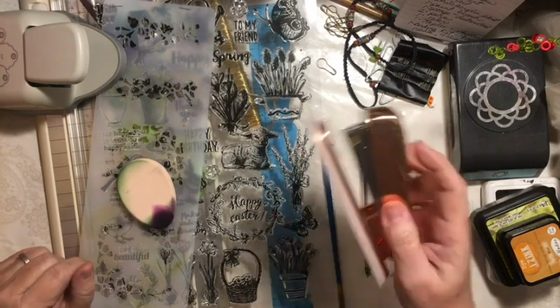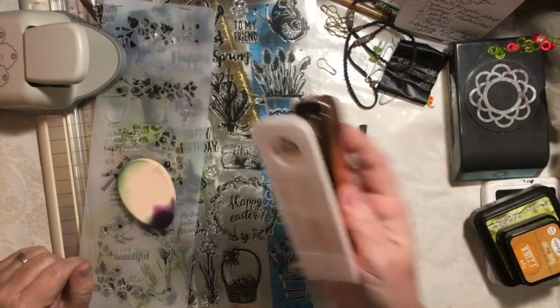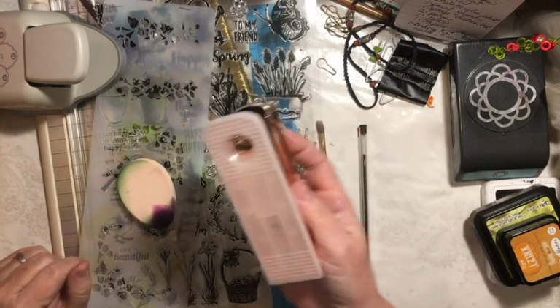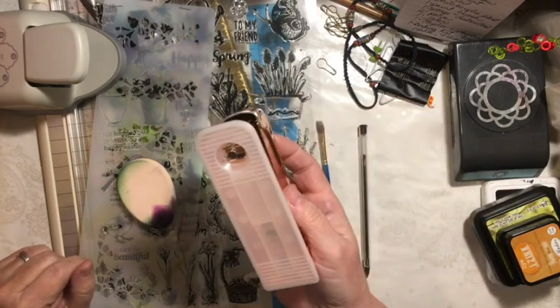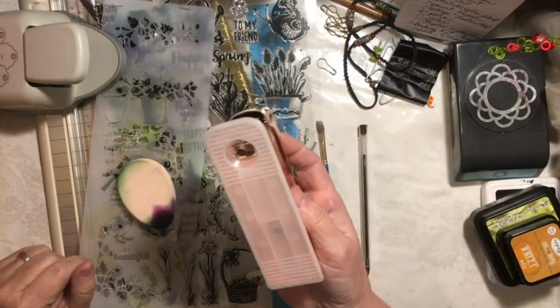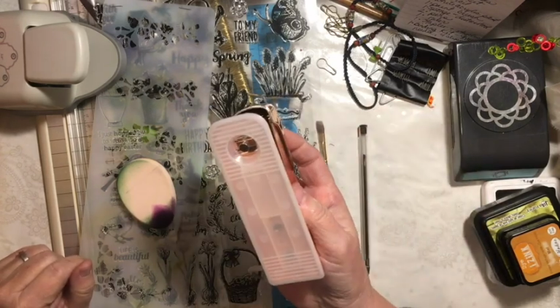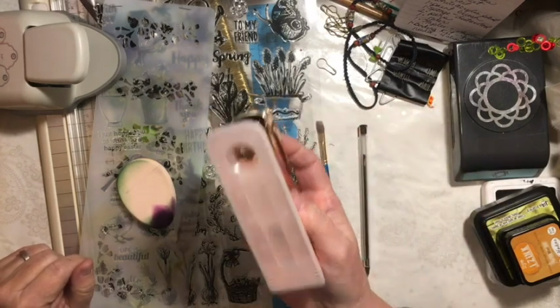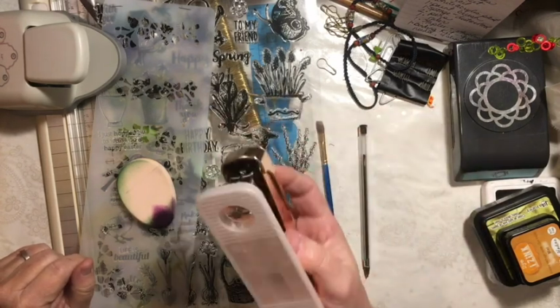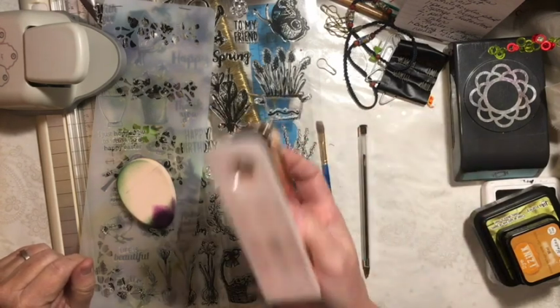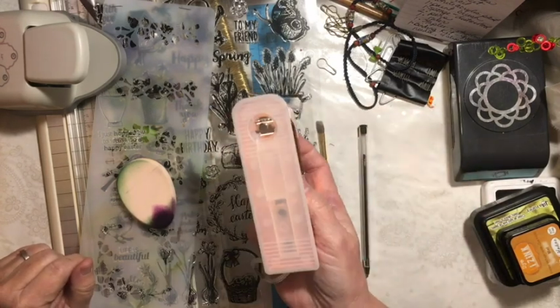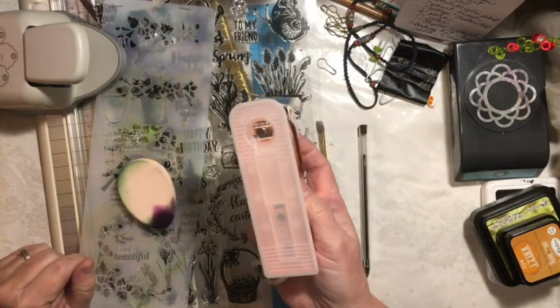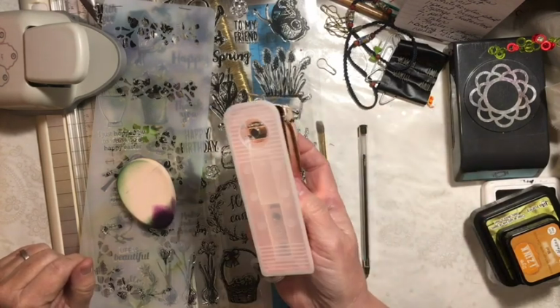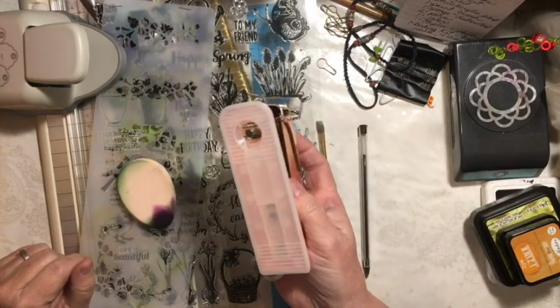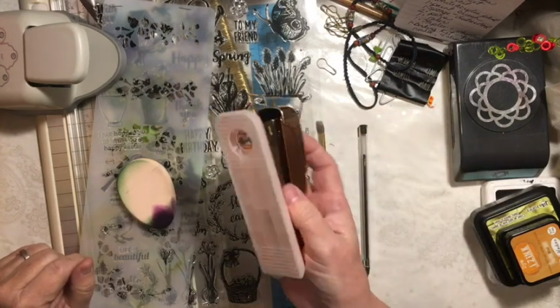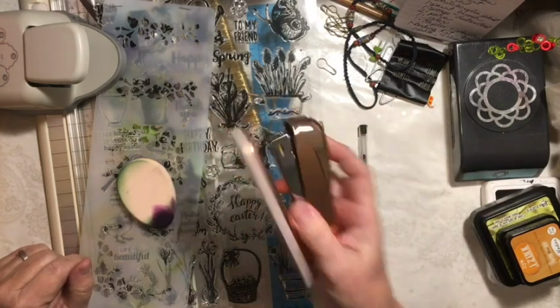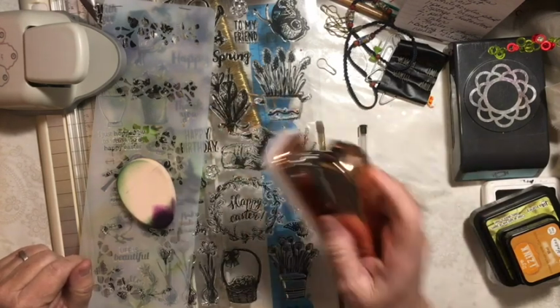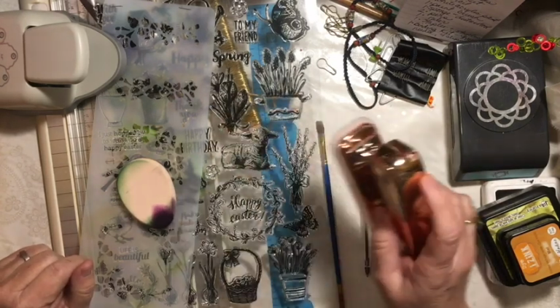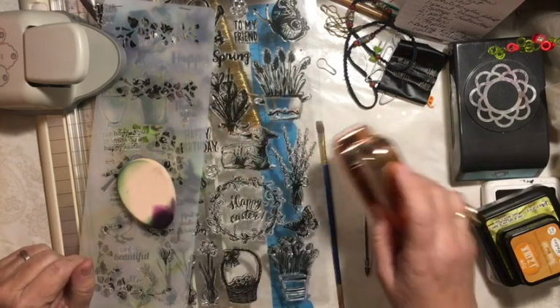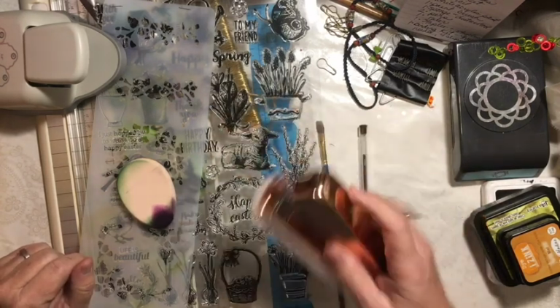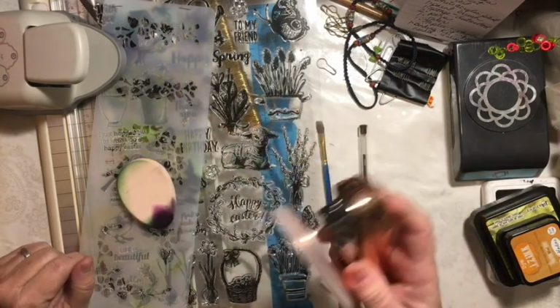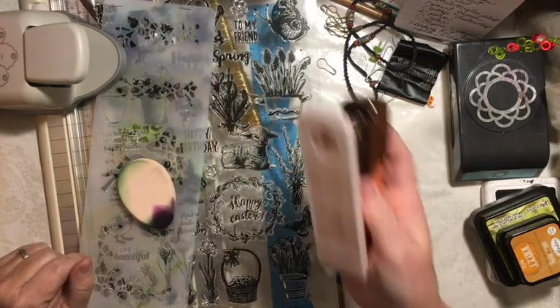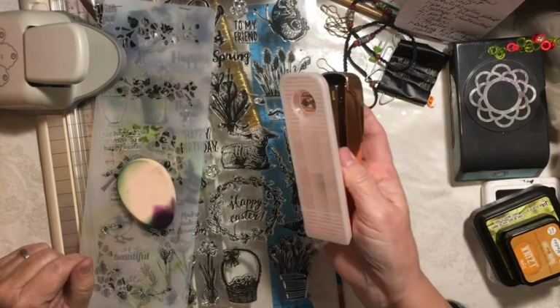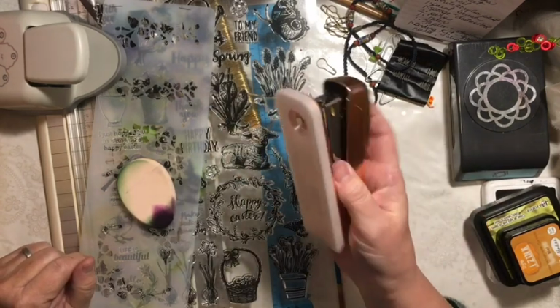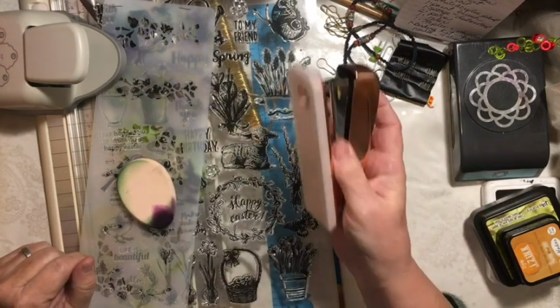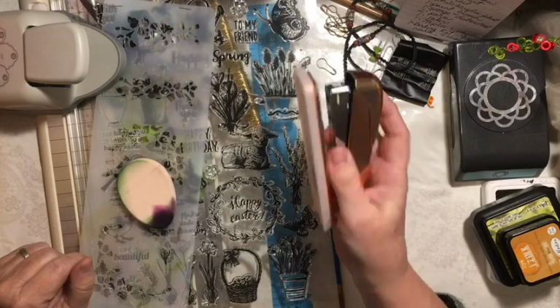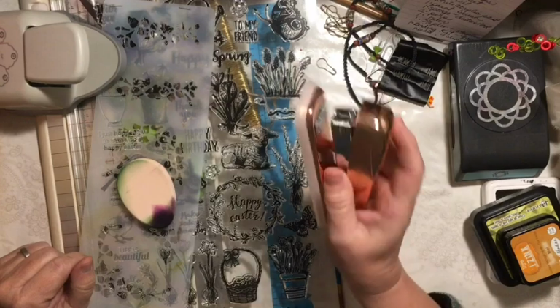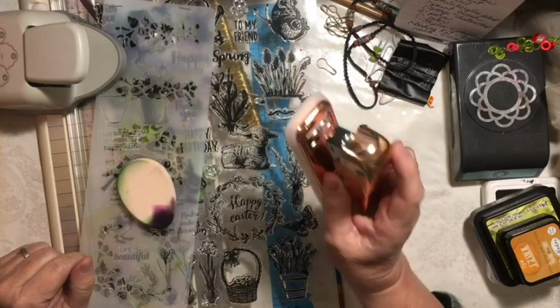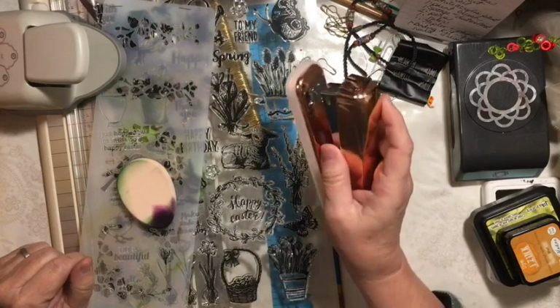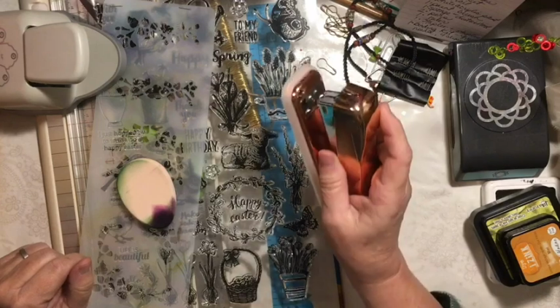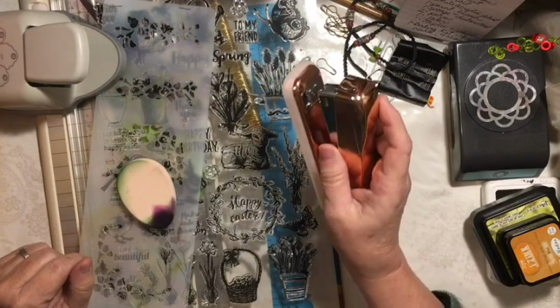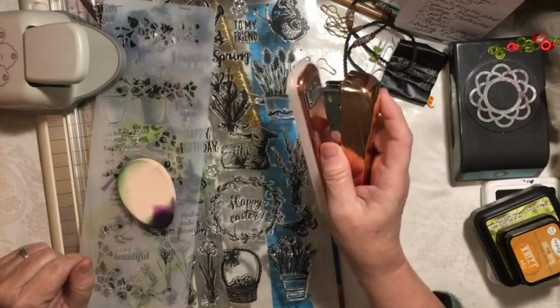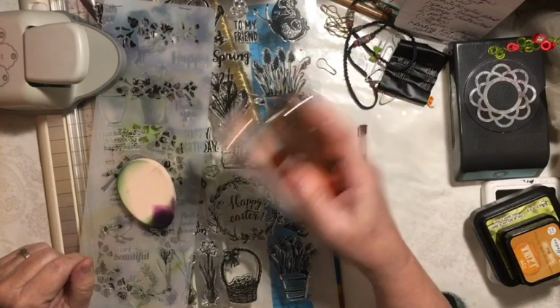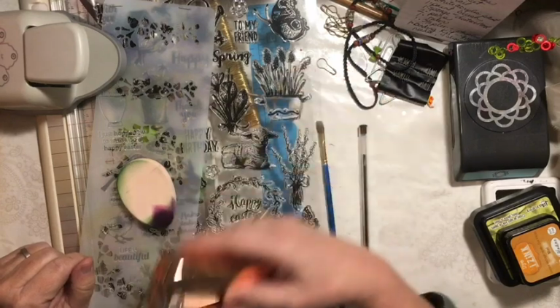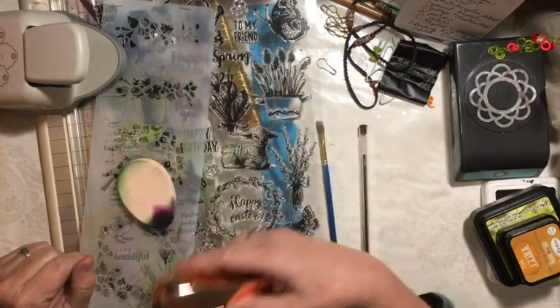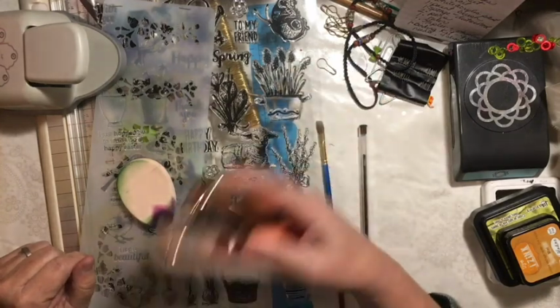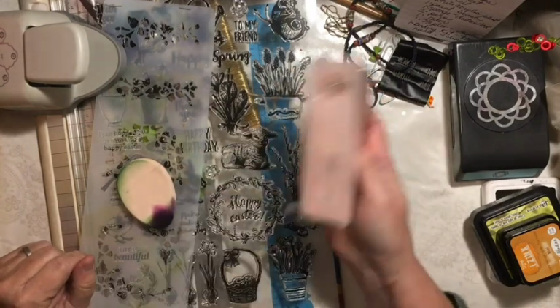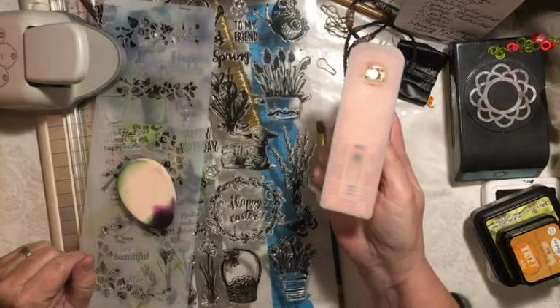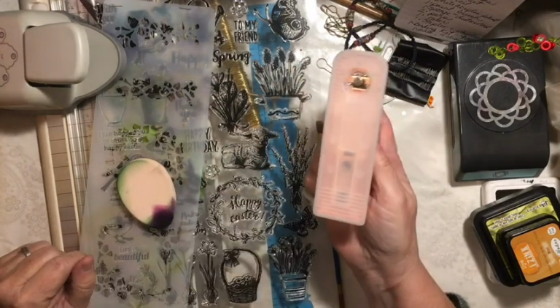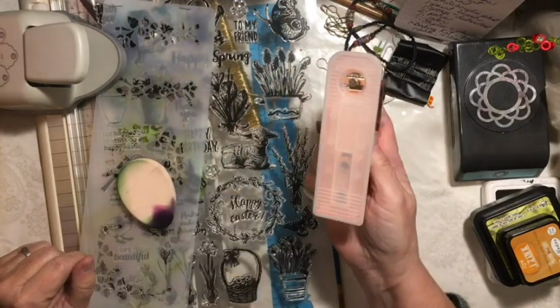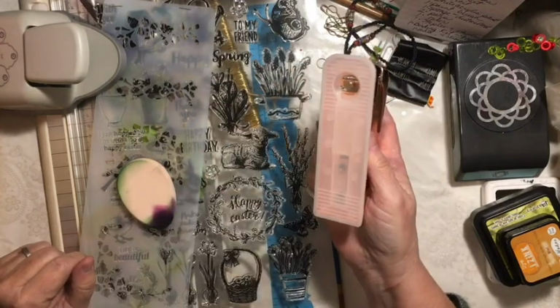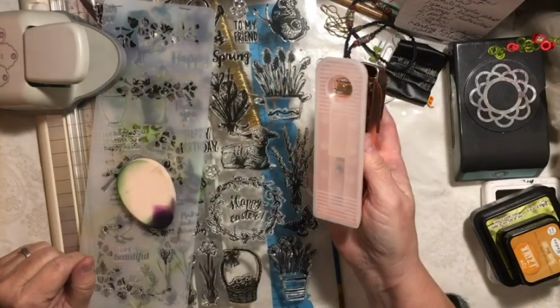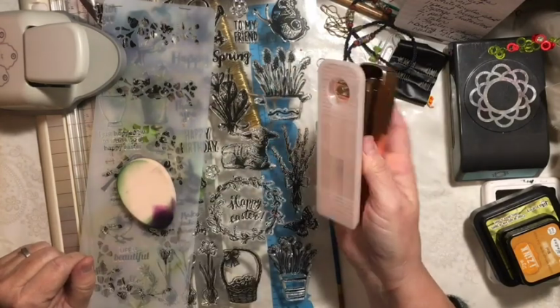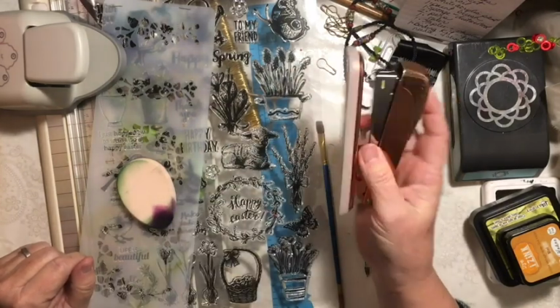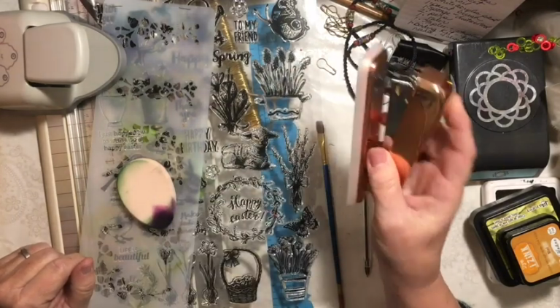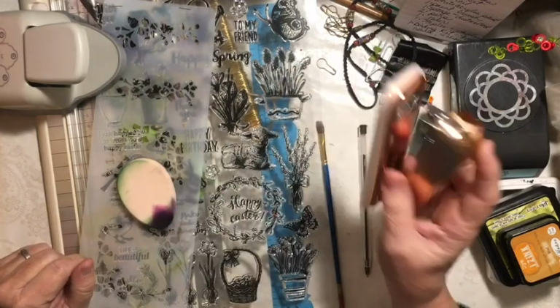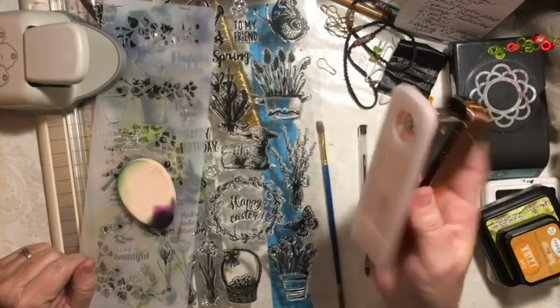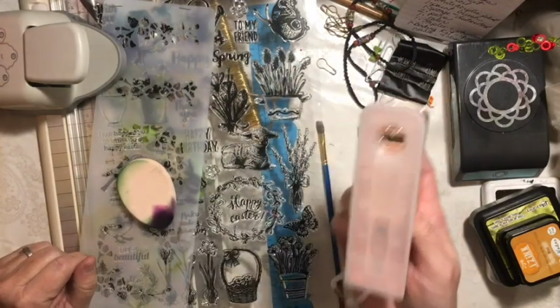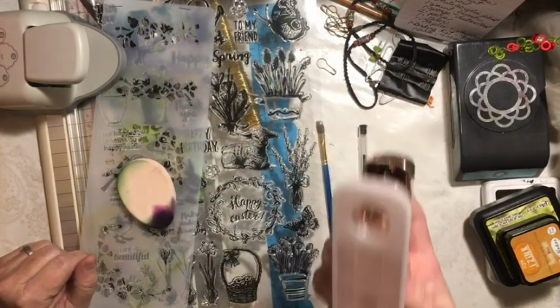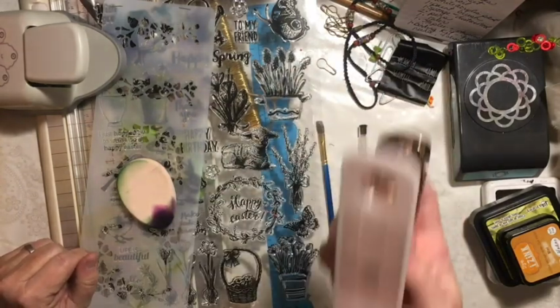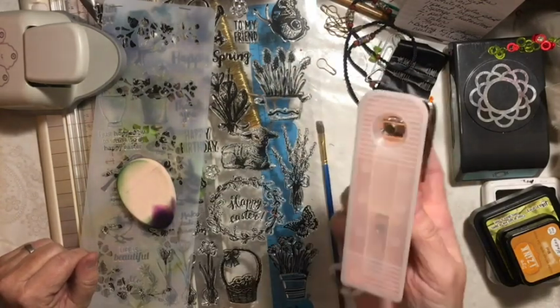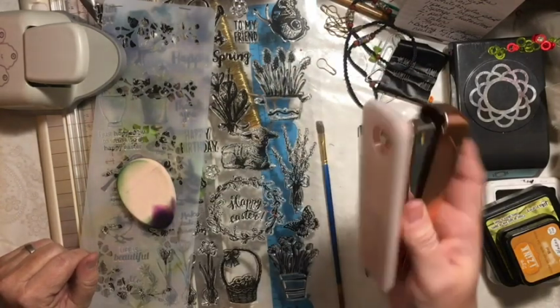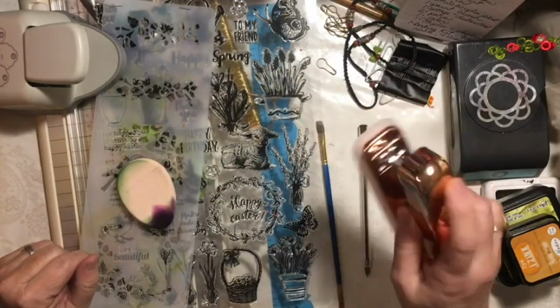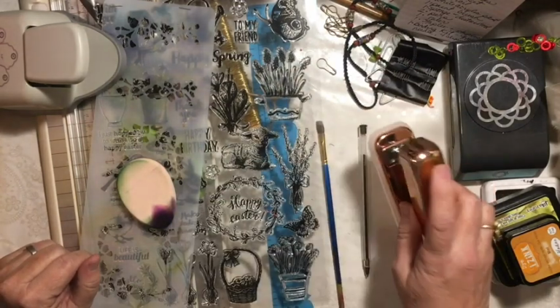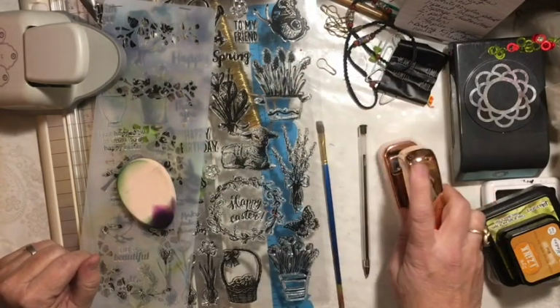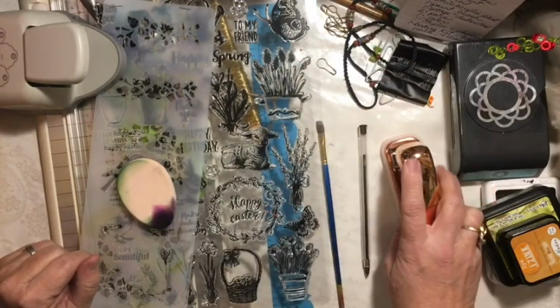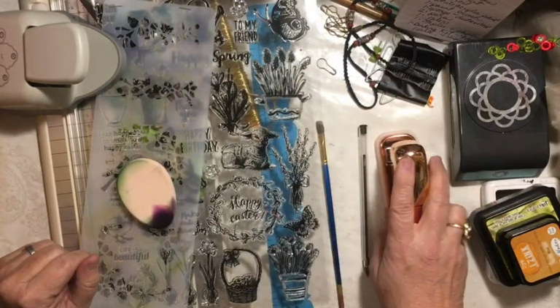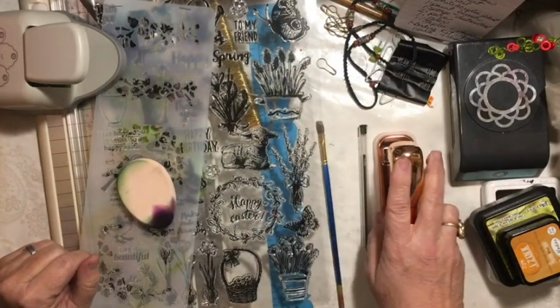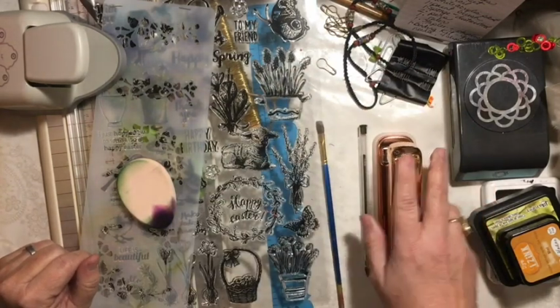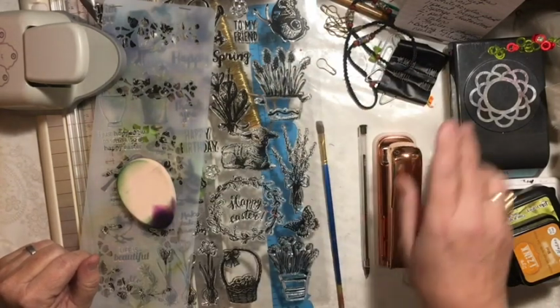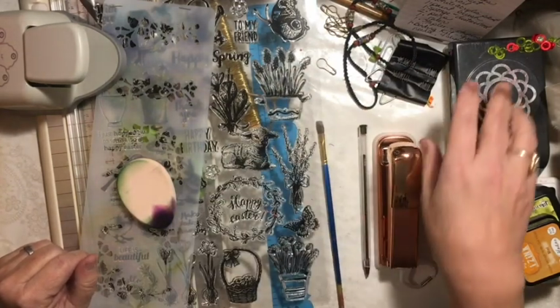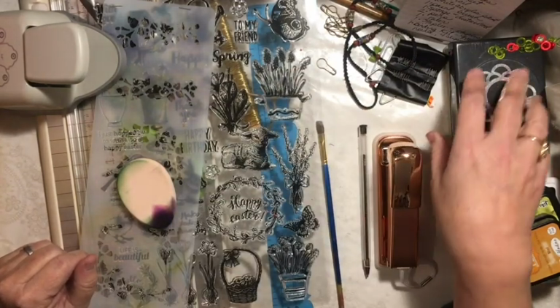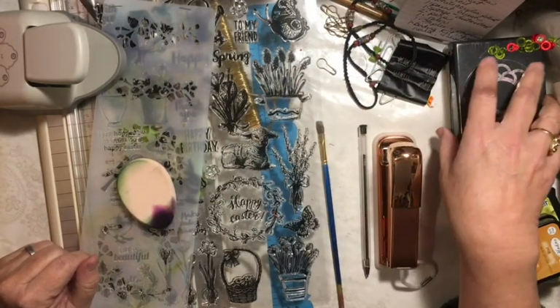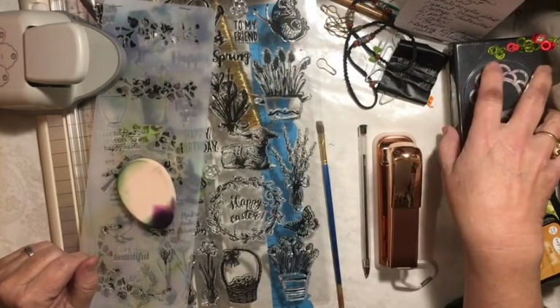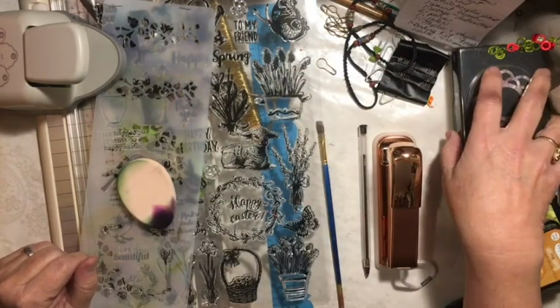You can use a stapler and staples — one stapler but as many staples as you need. I have gold staples in mine.